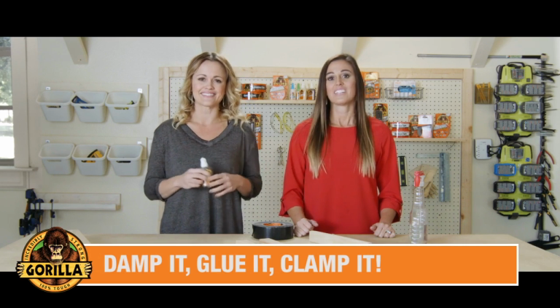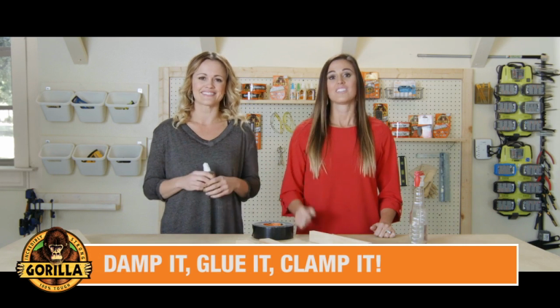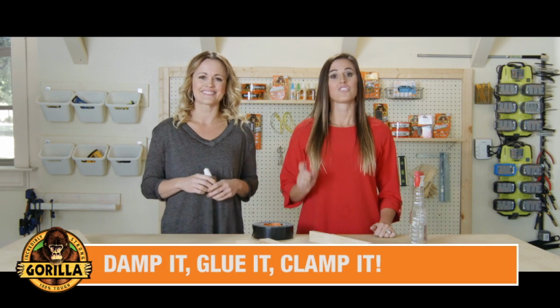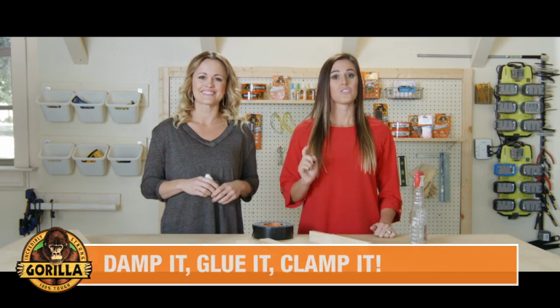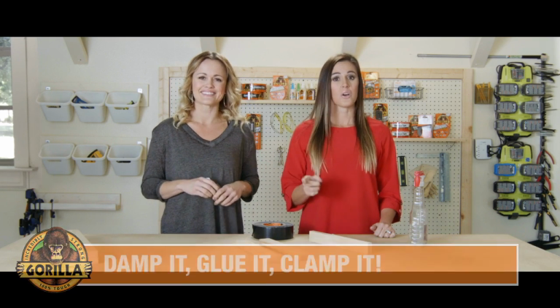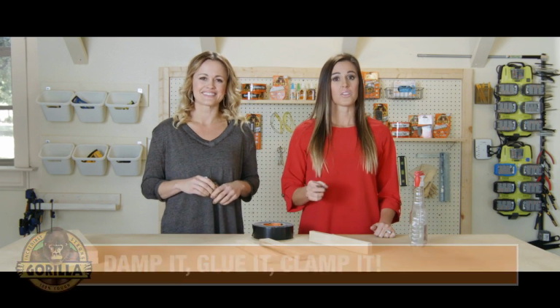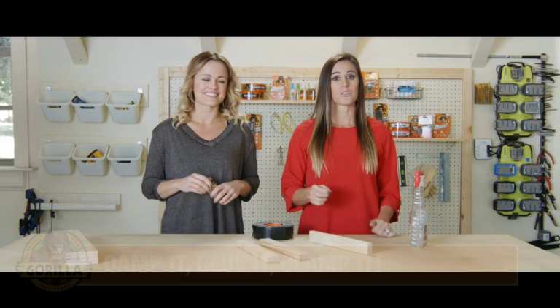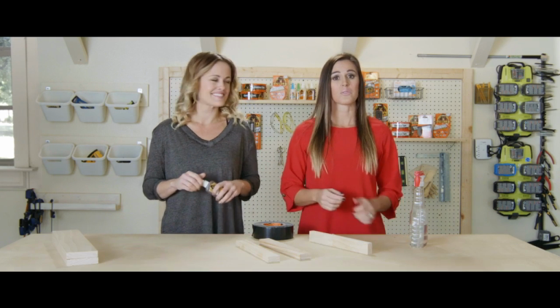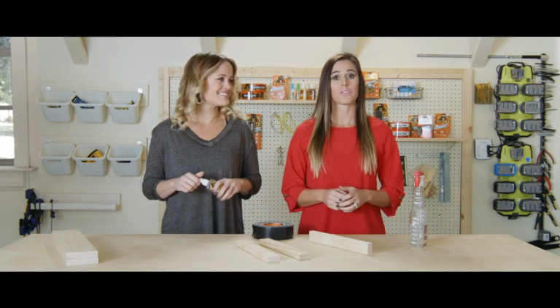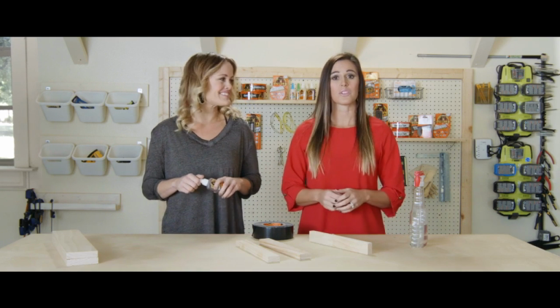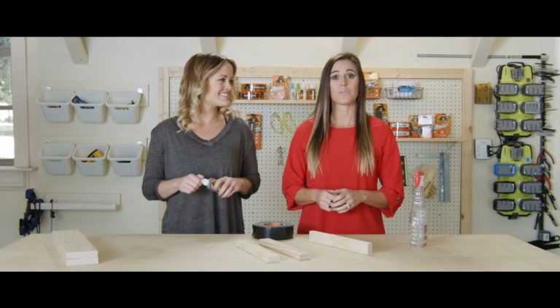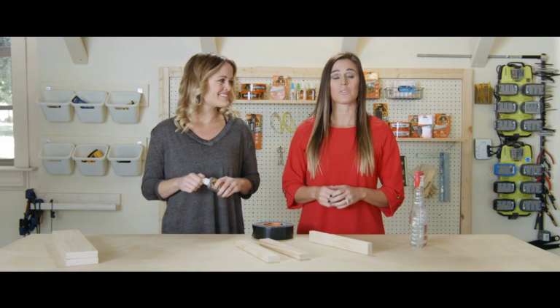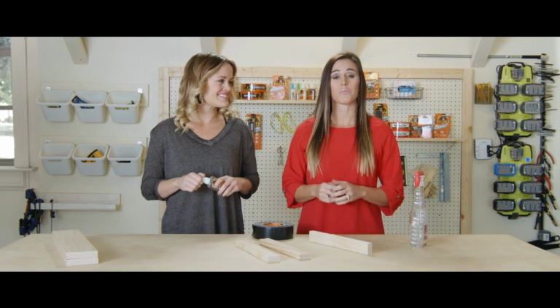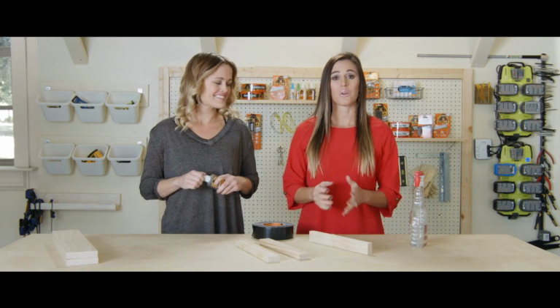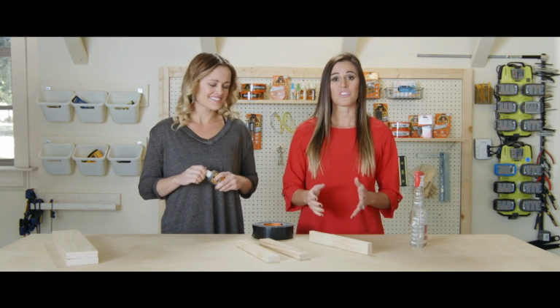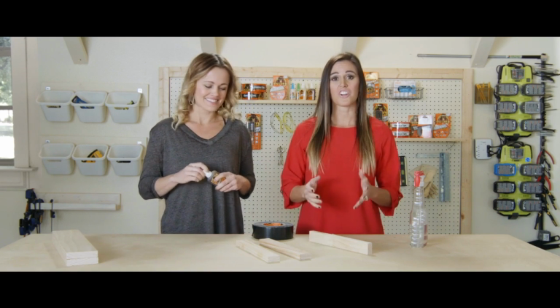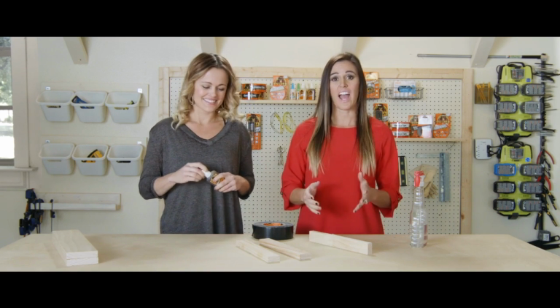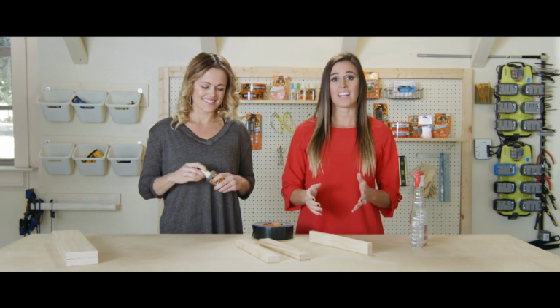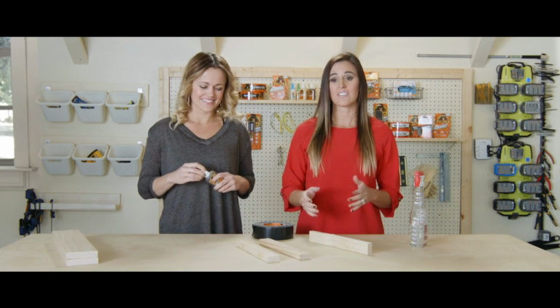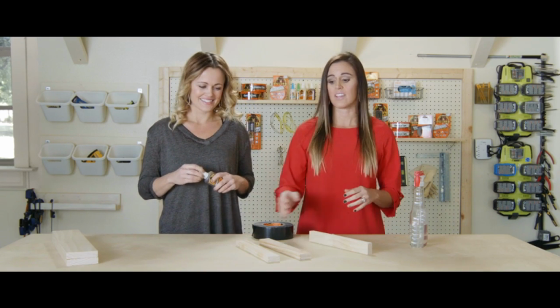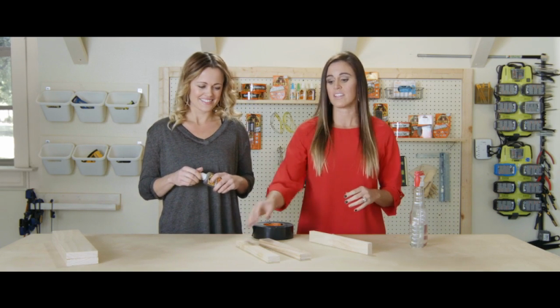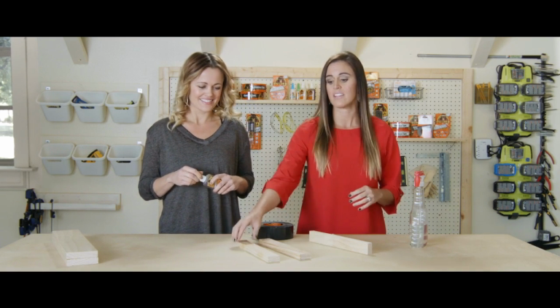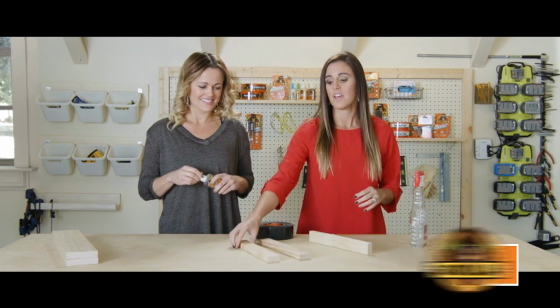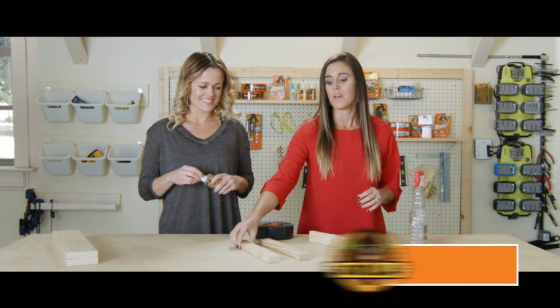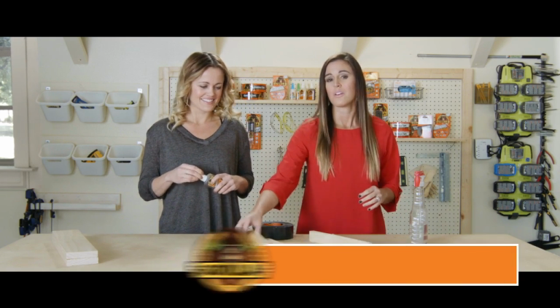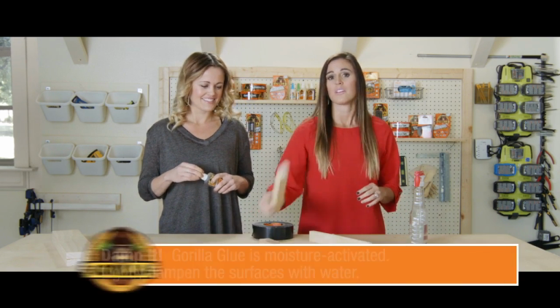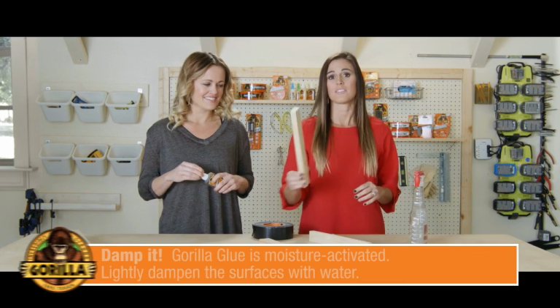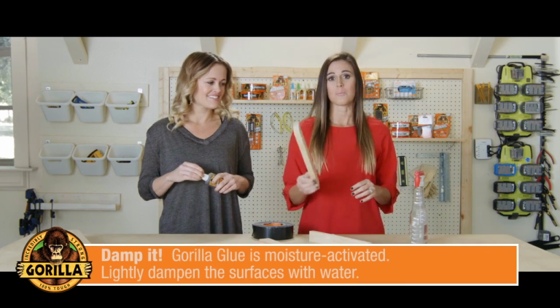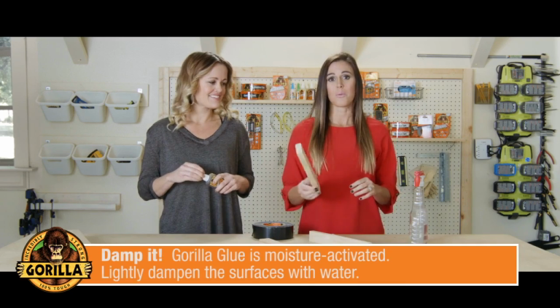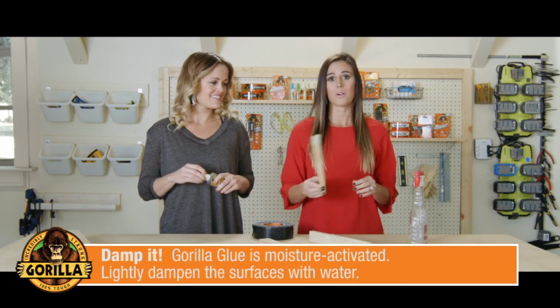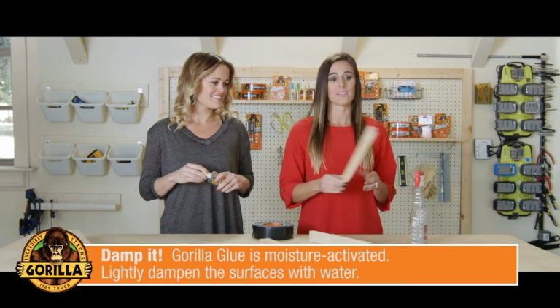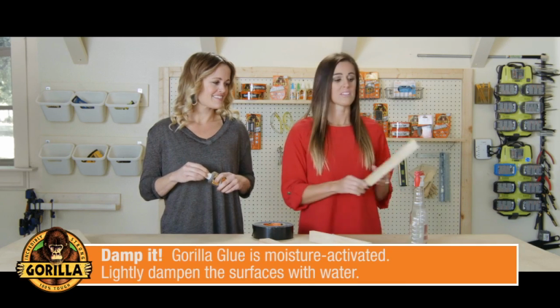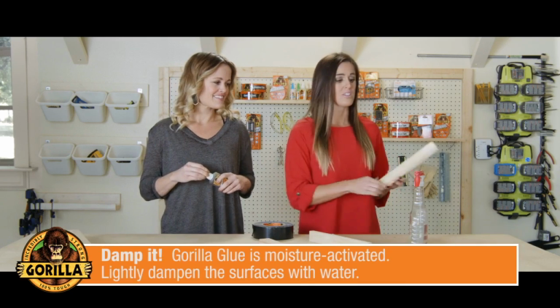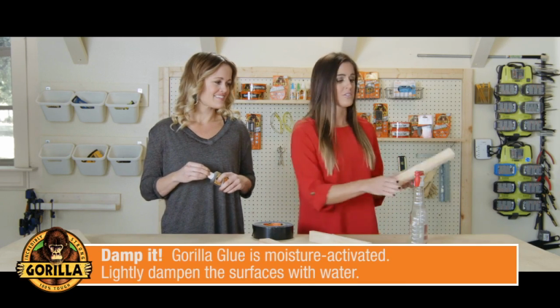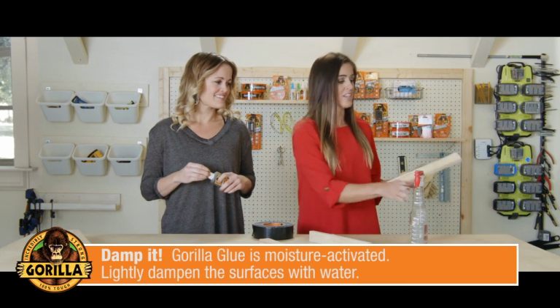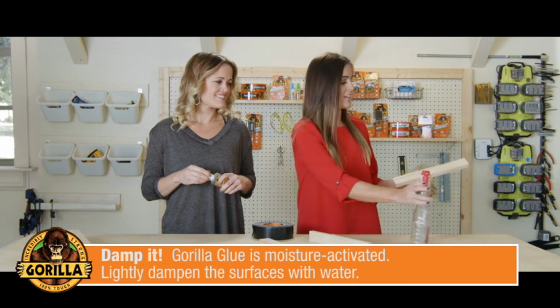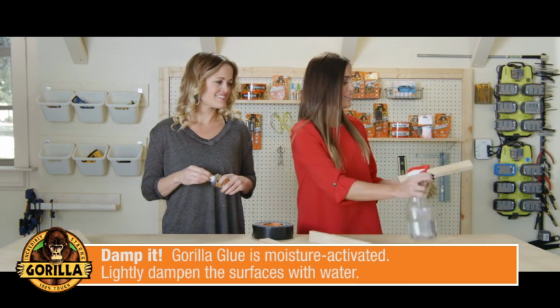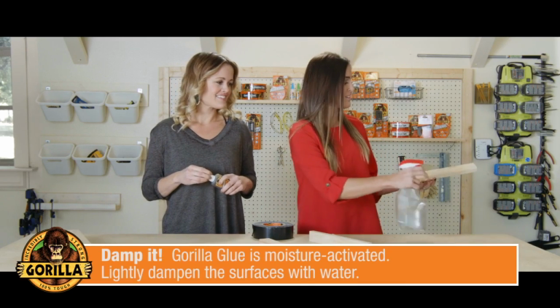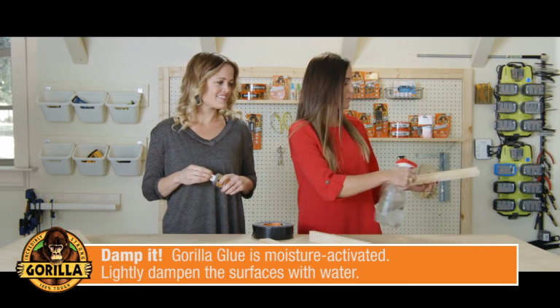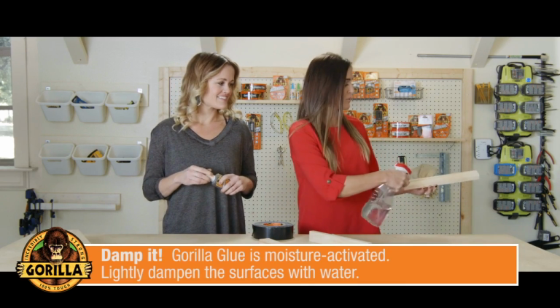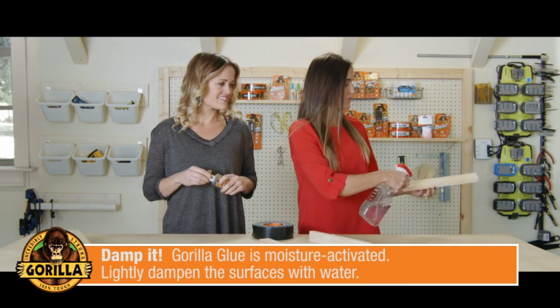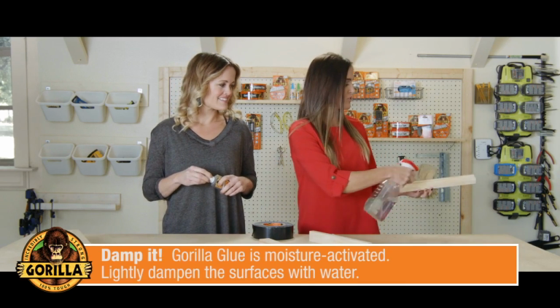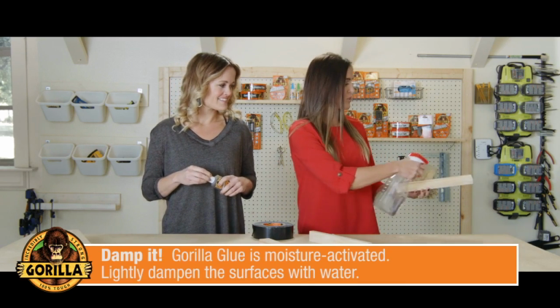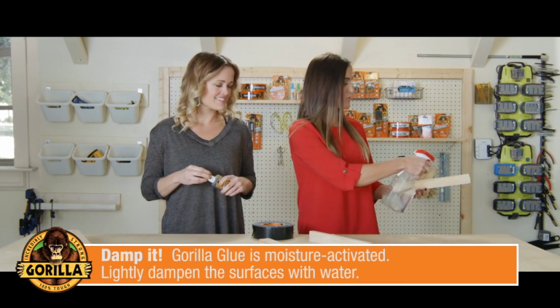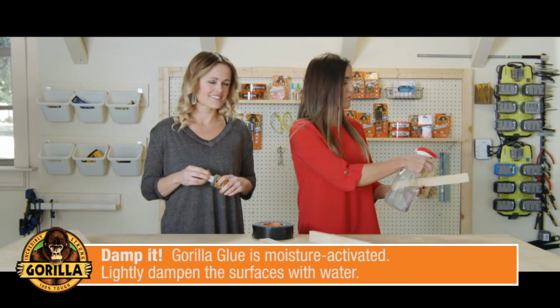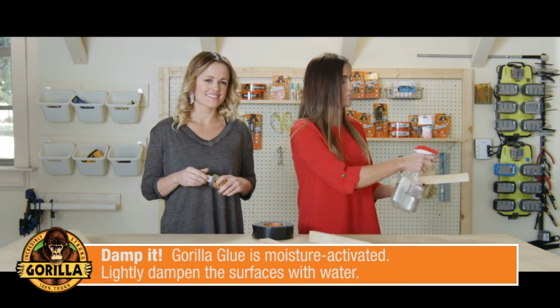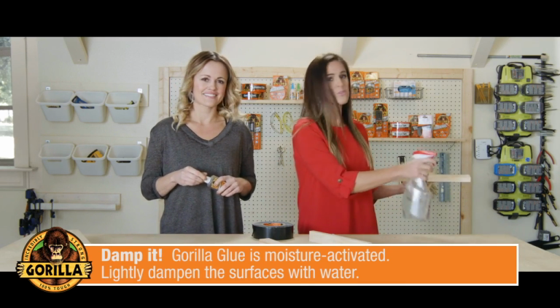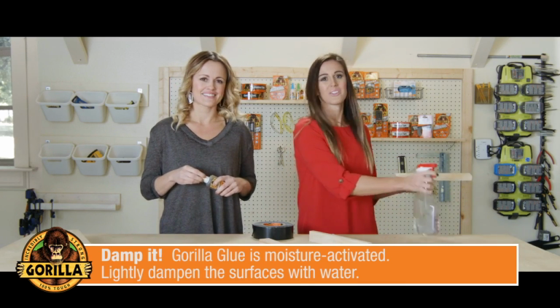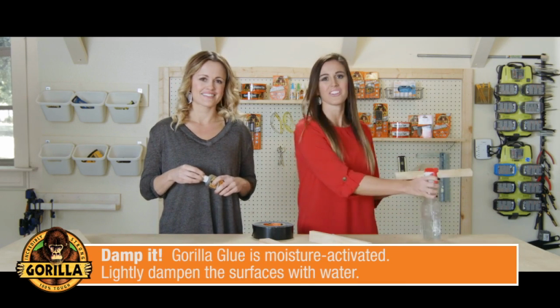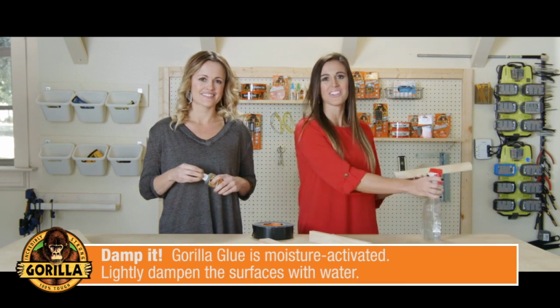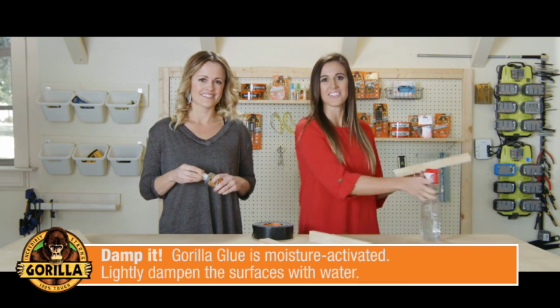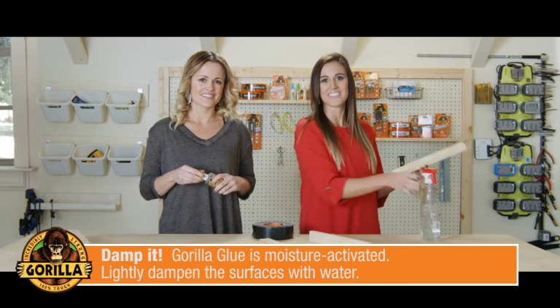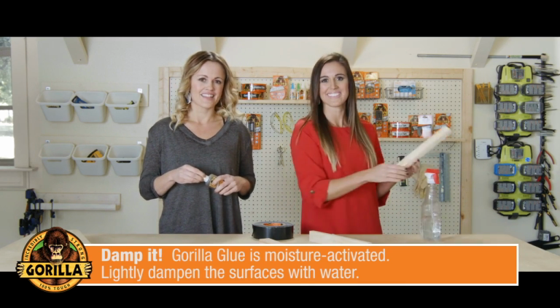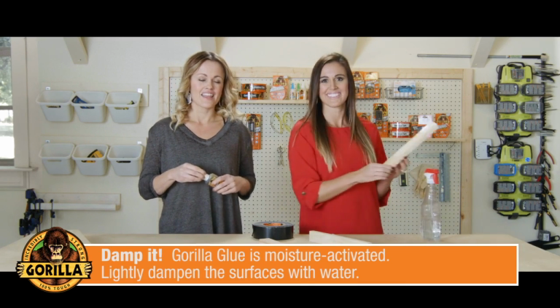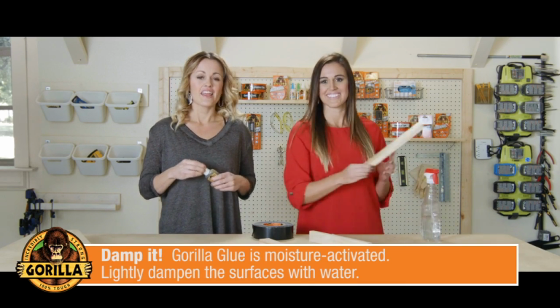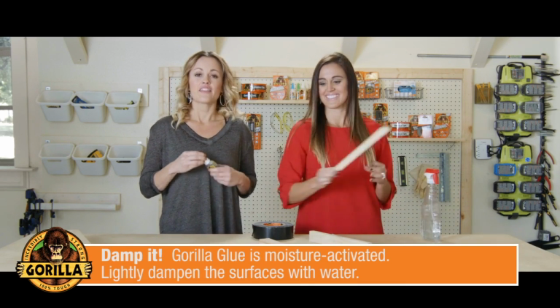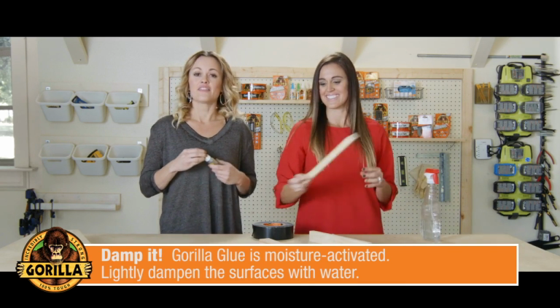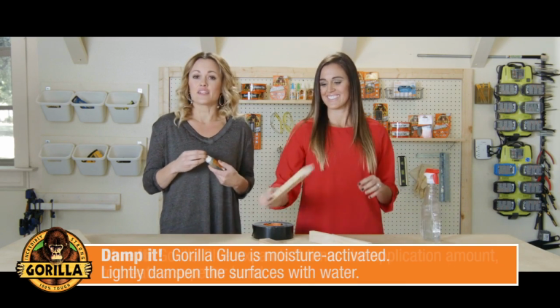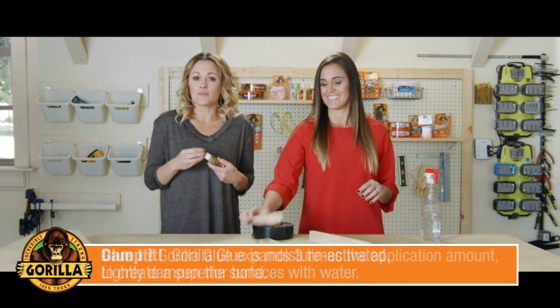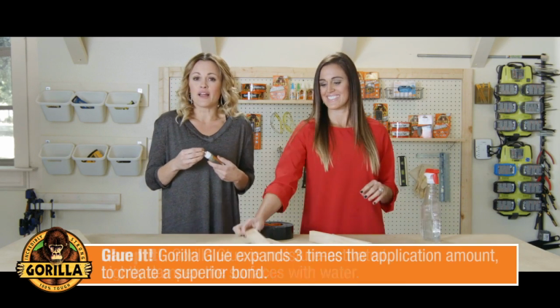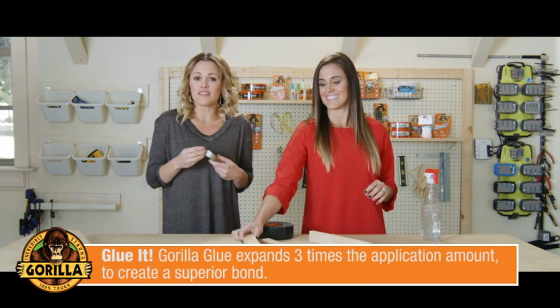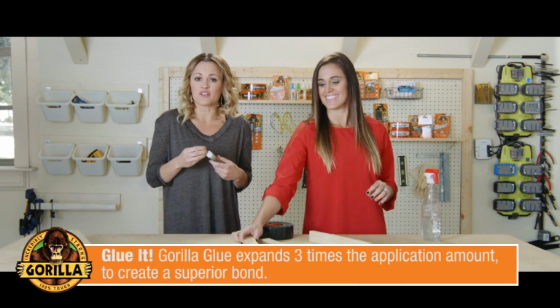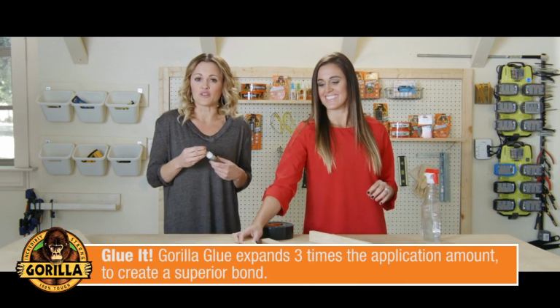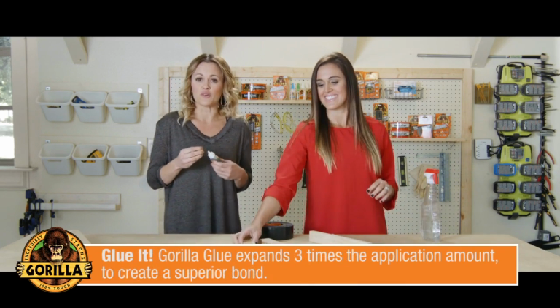Did you know that Gorilla Glue is moisture activated? It's important that you lightly dampen your surface before you glue. Then apply the glue.